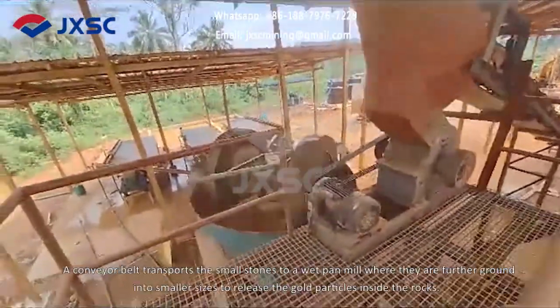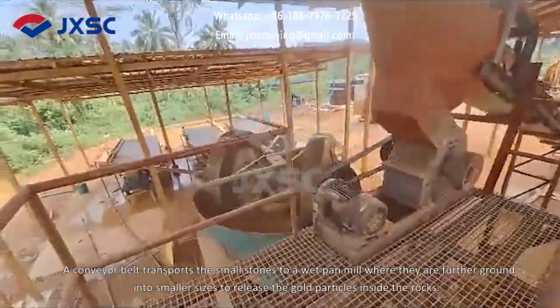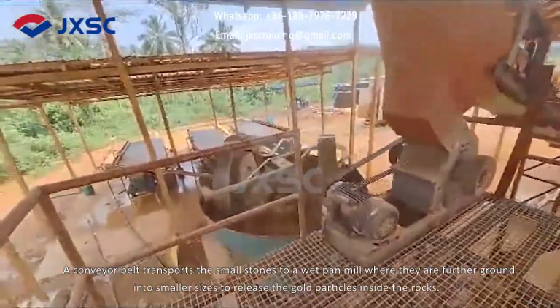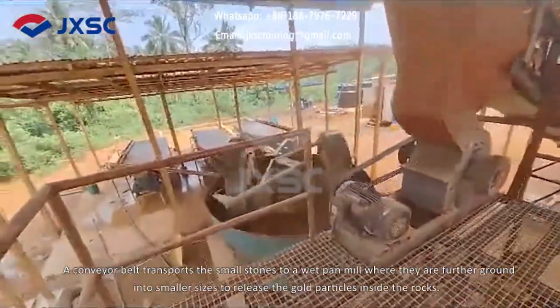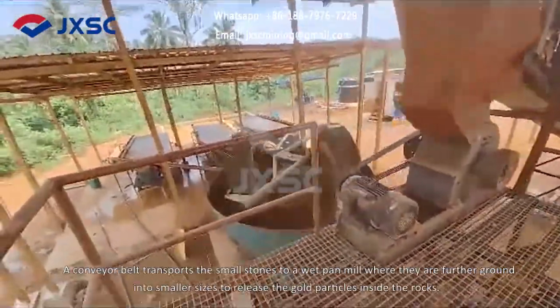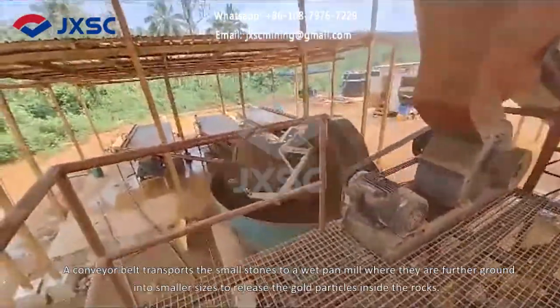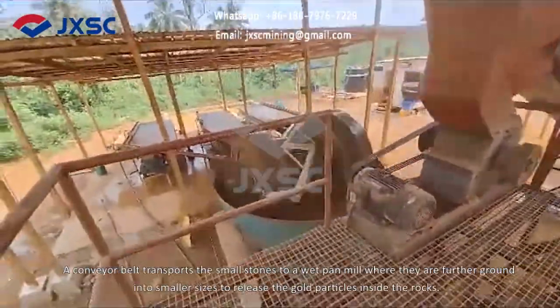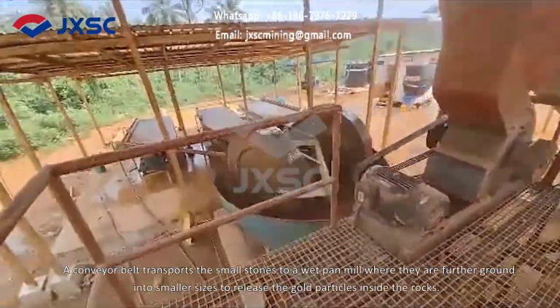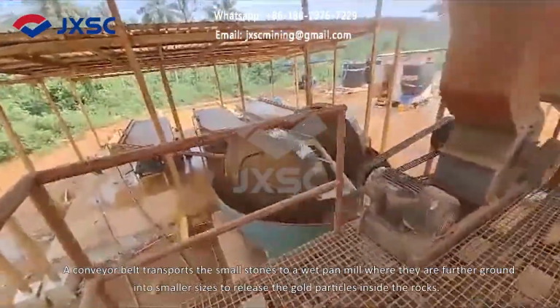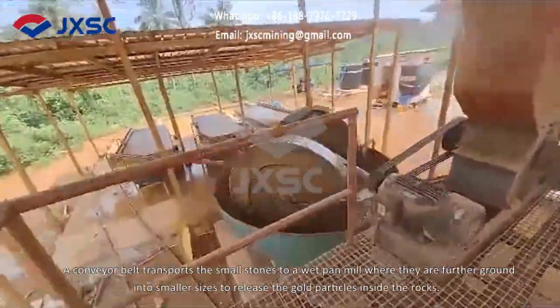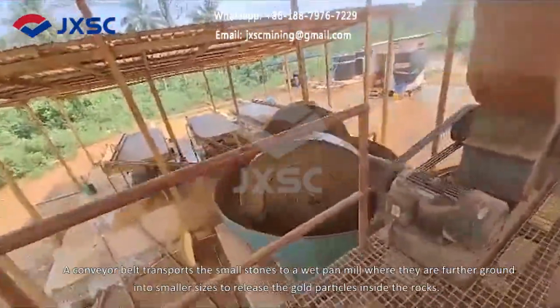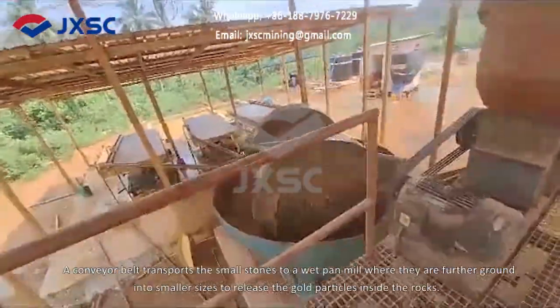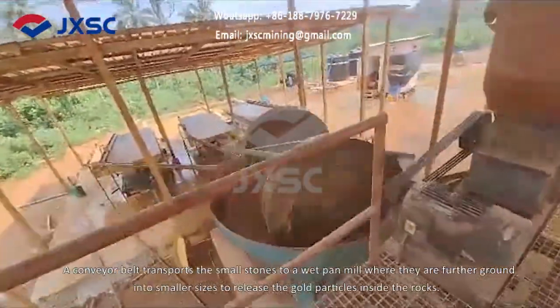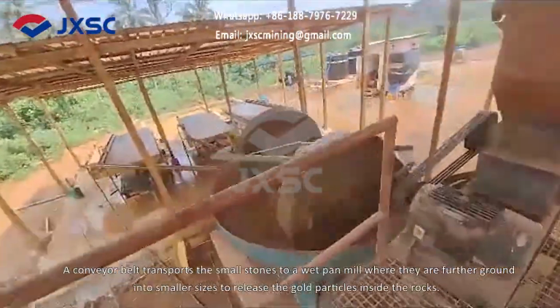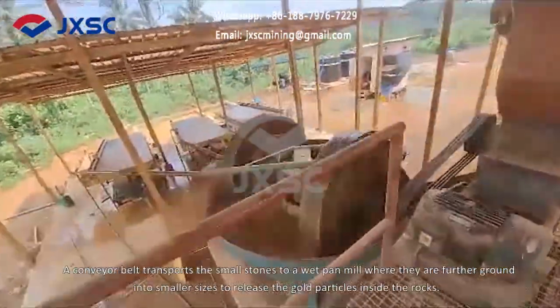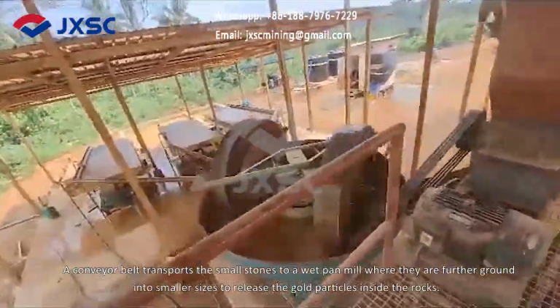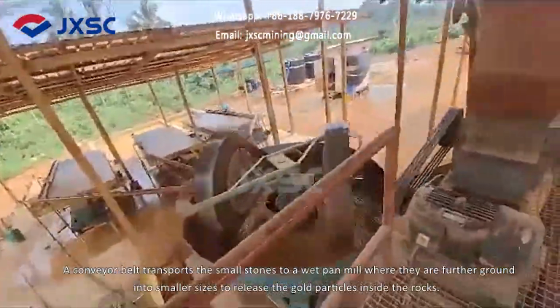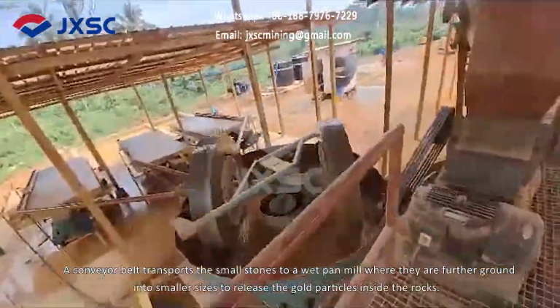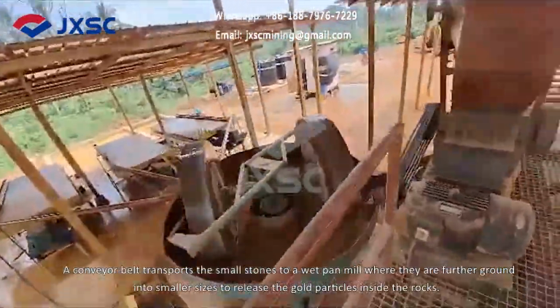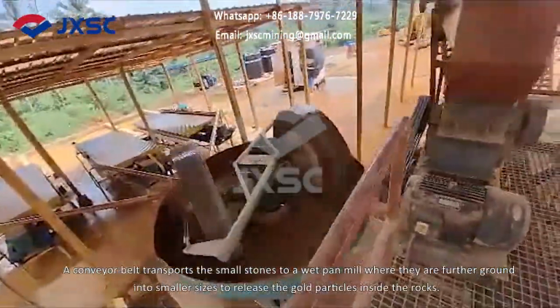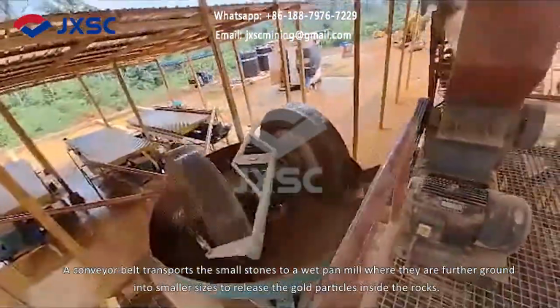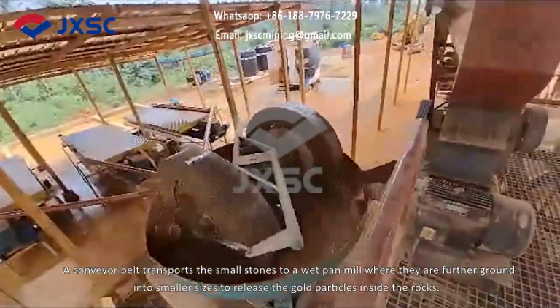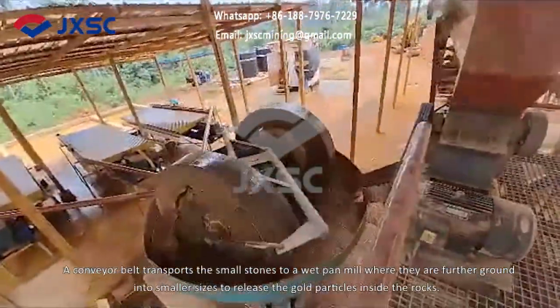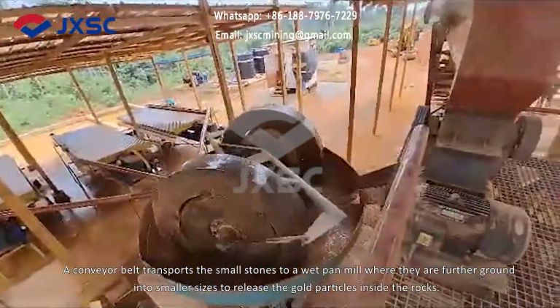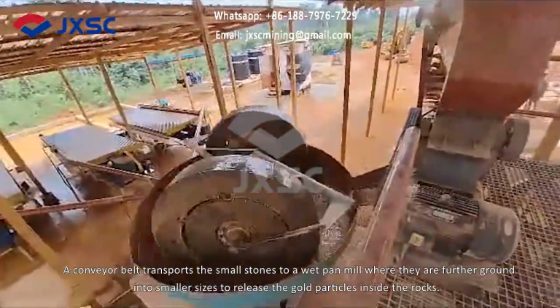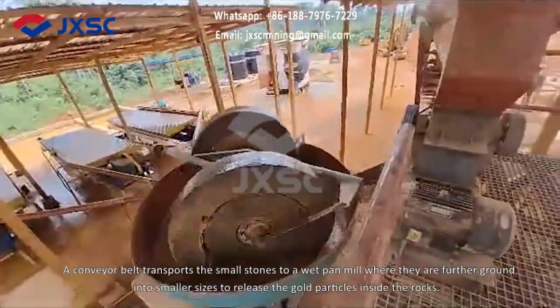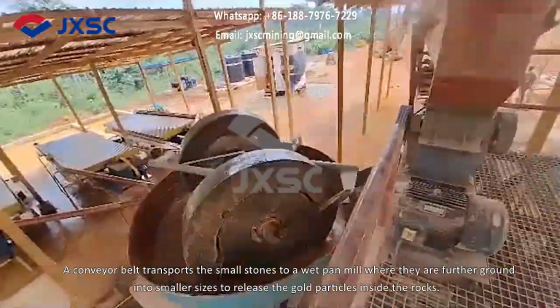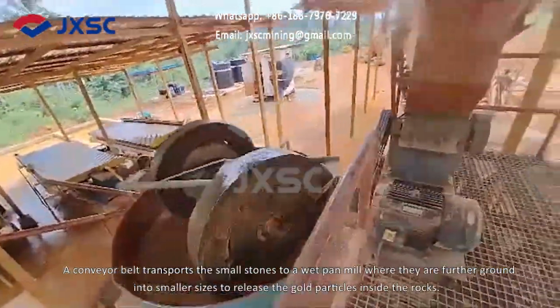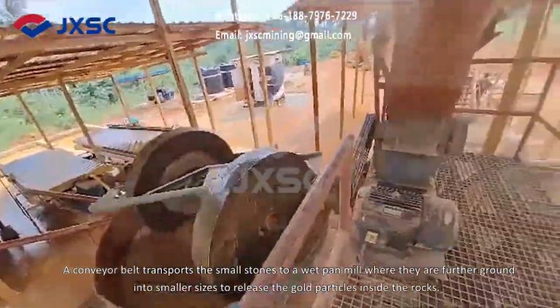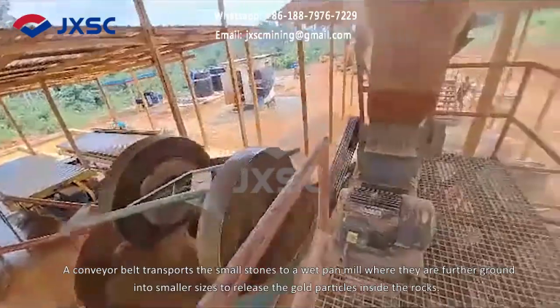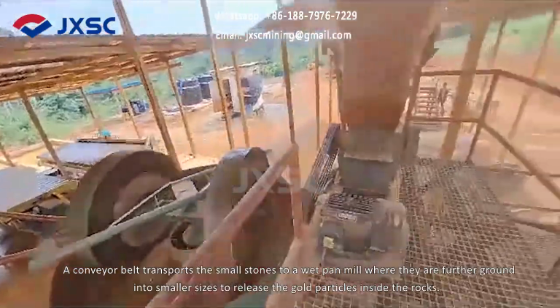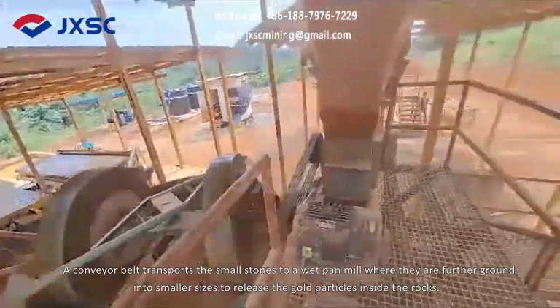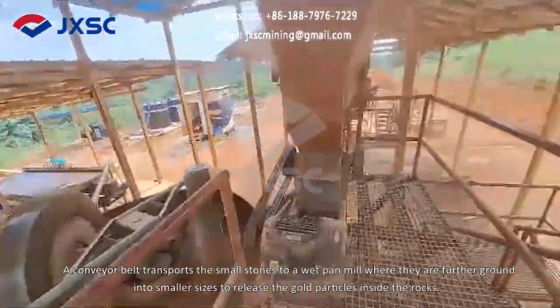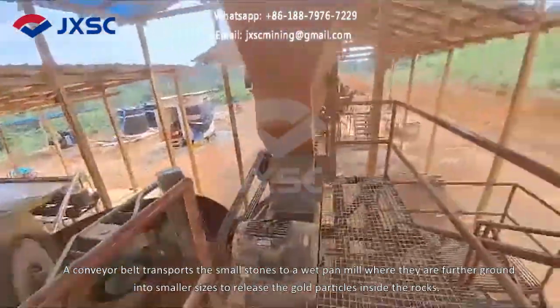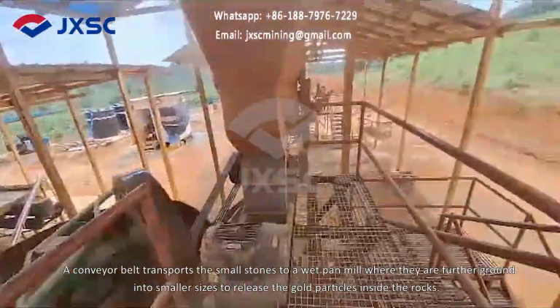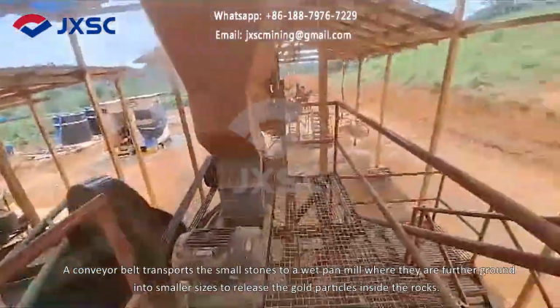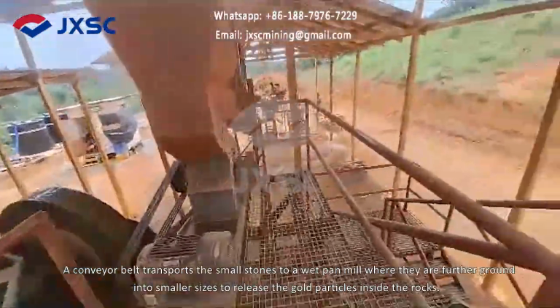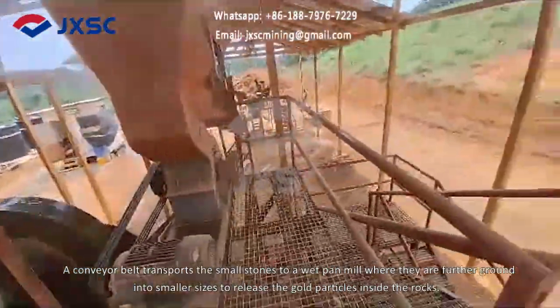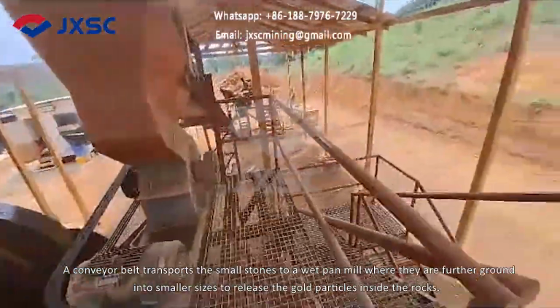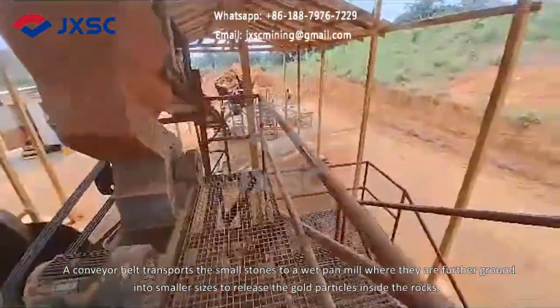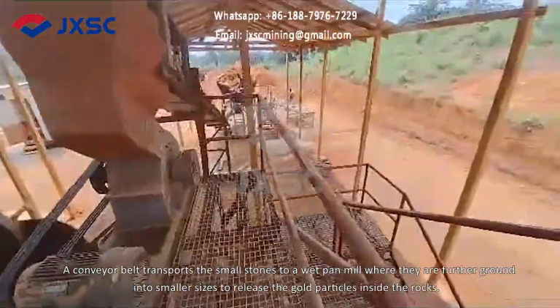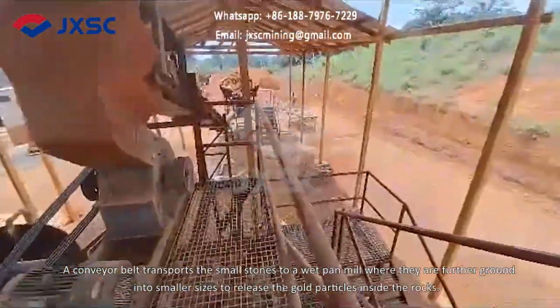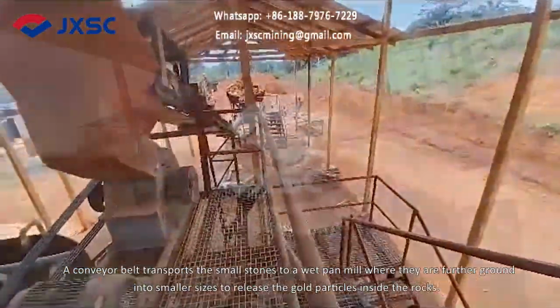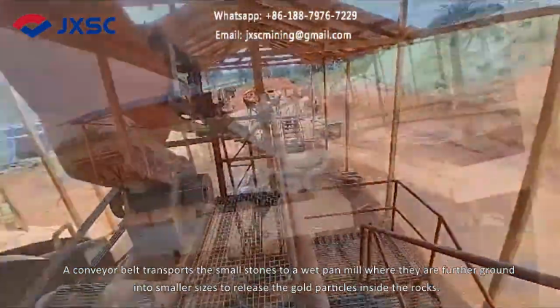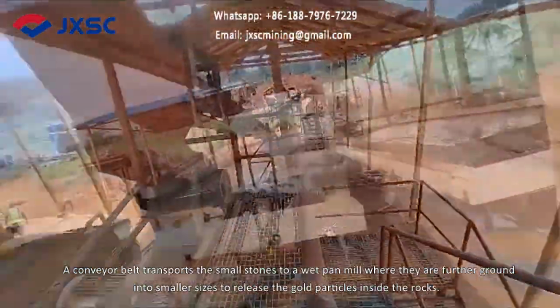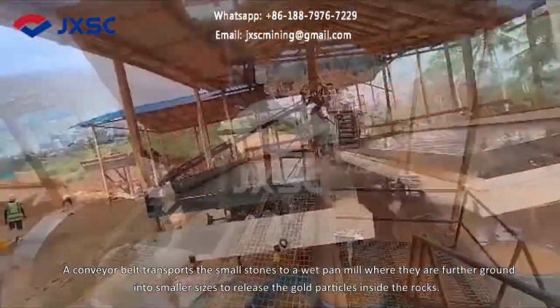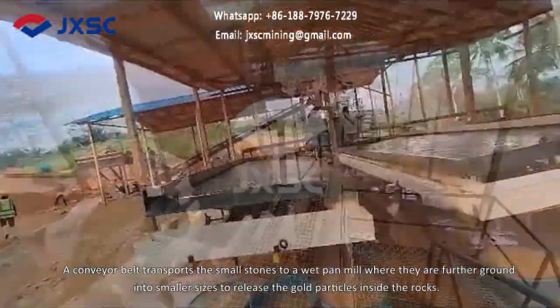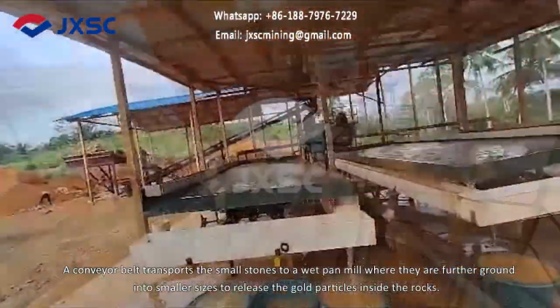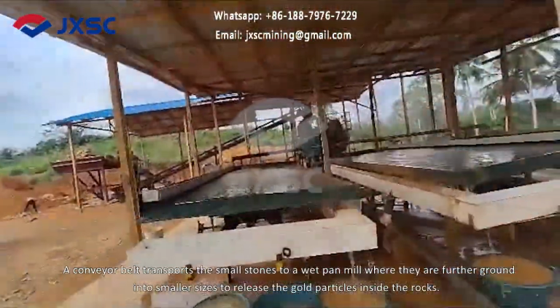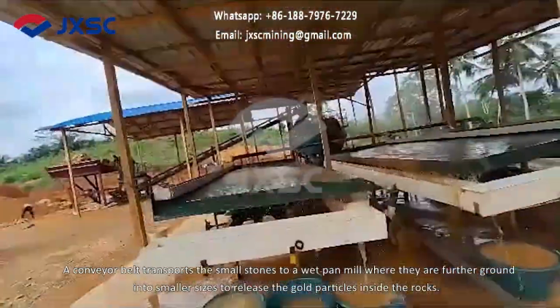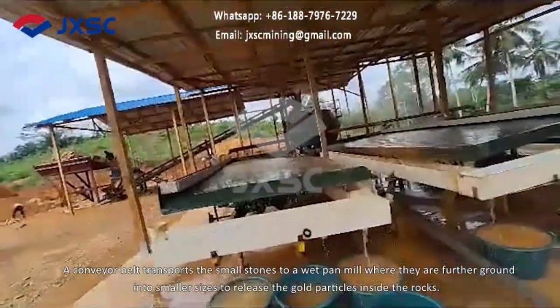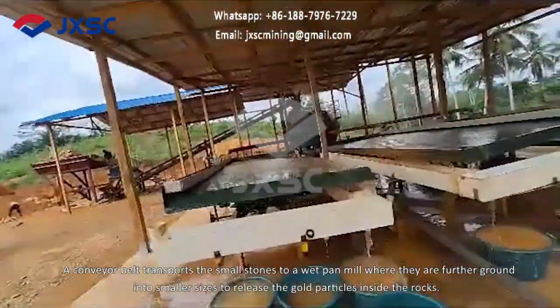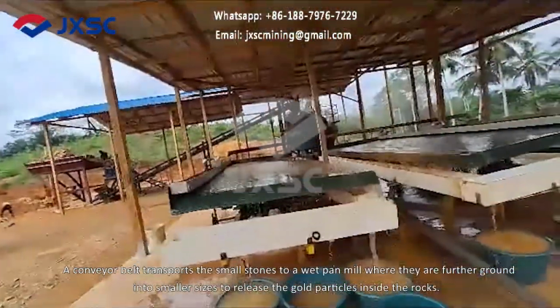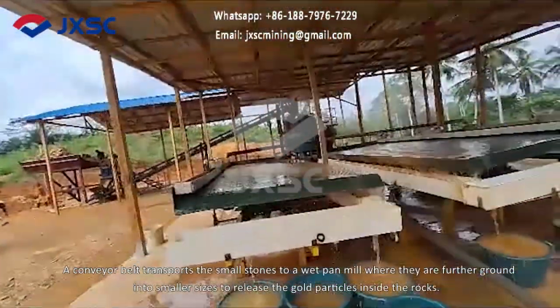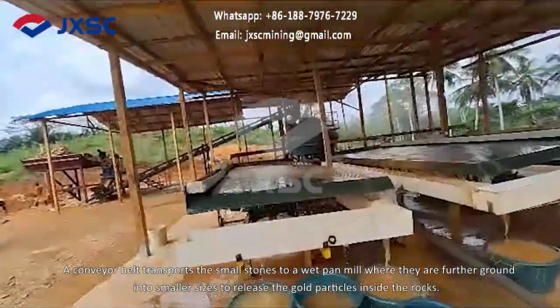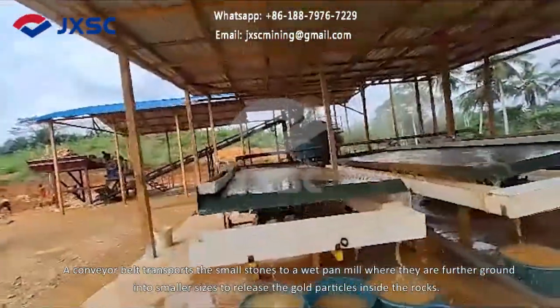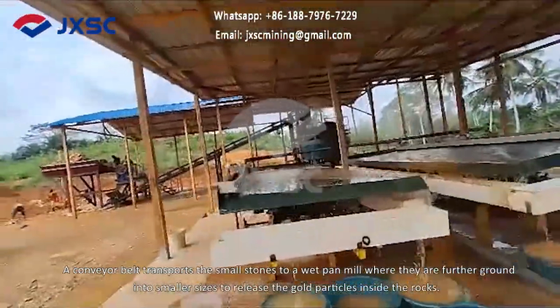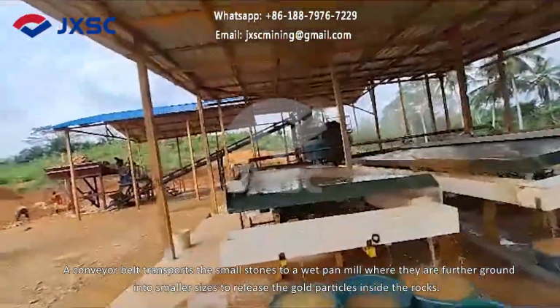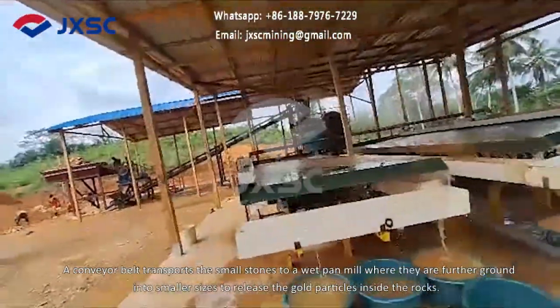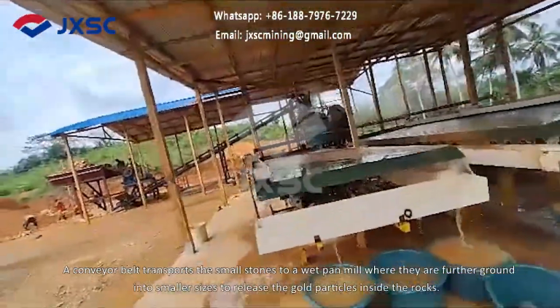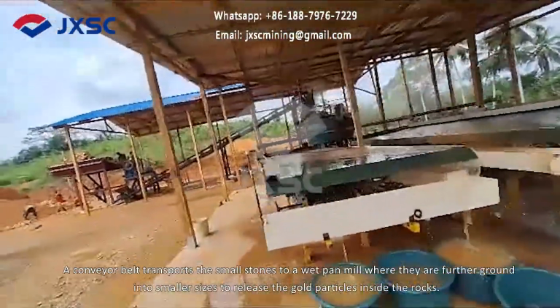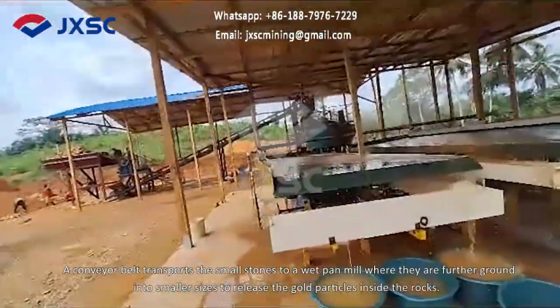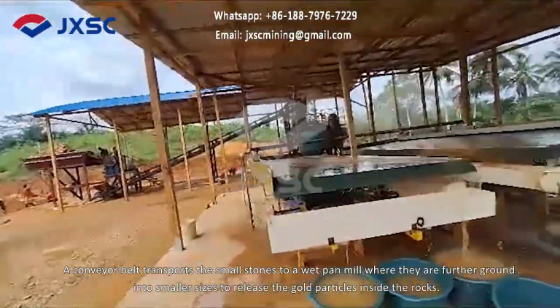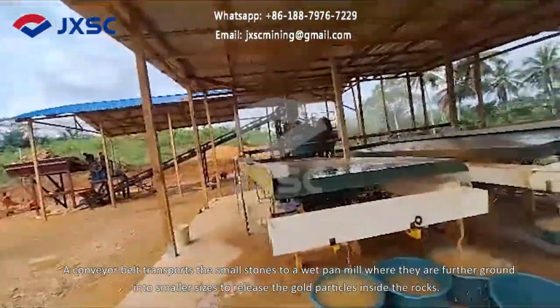A conveyor belt transports the small stones to a wet pan mill, where they are further ground into smaller sizes to release the gold particles inside the rocks.